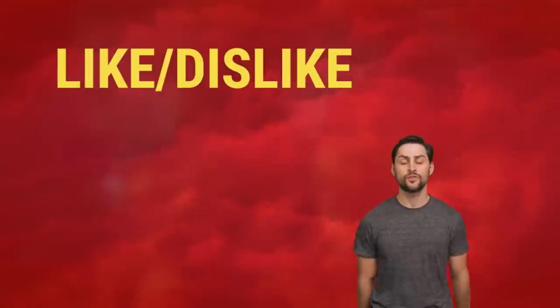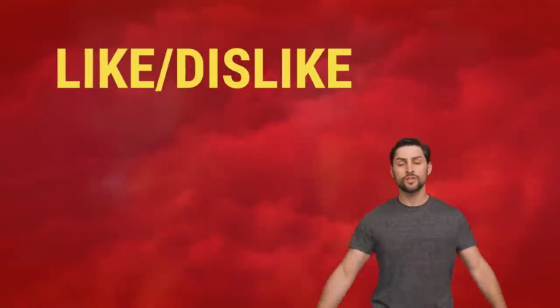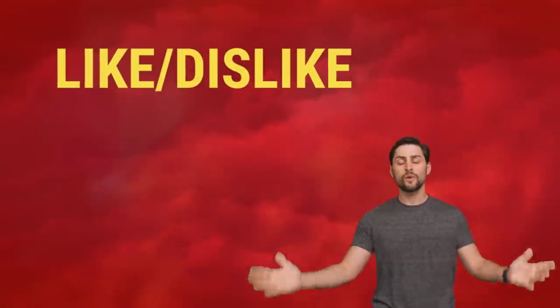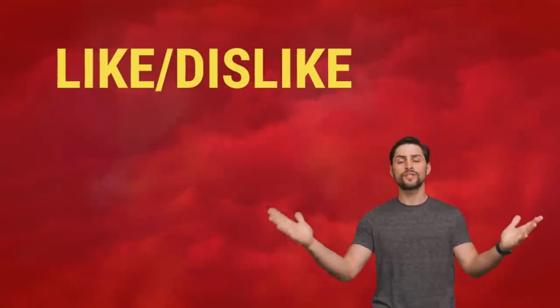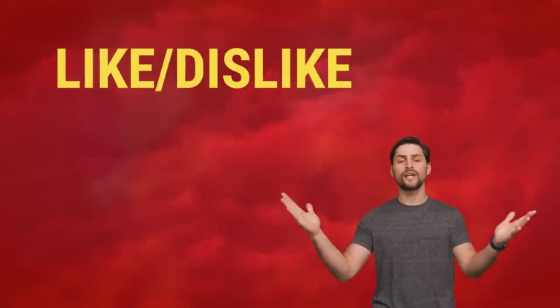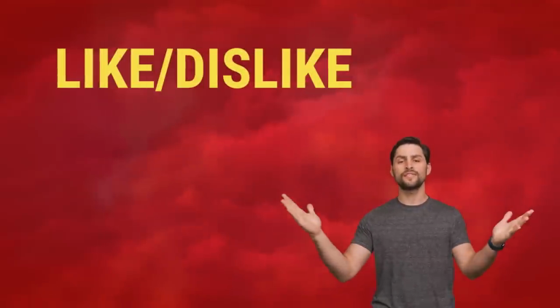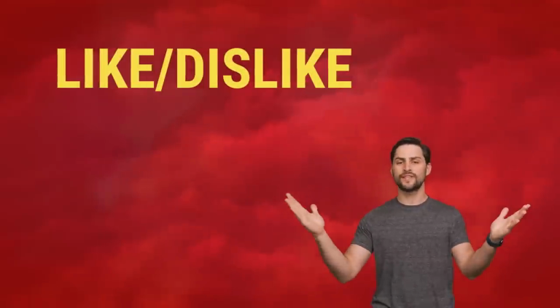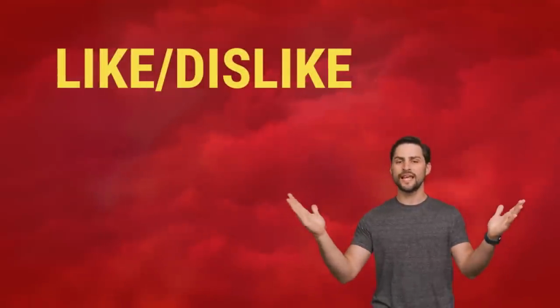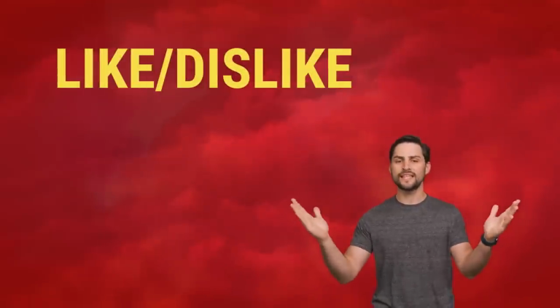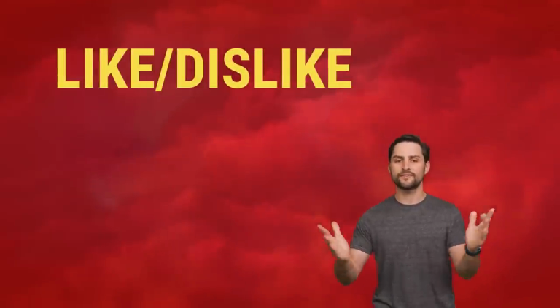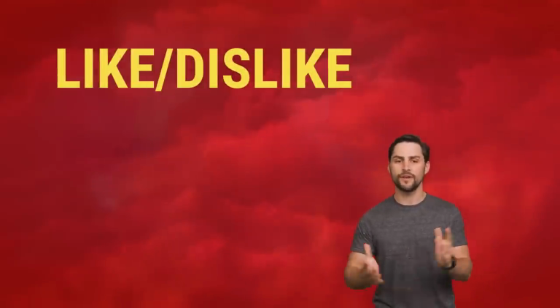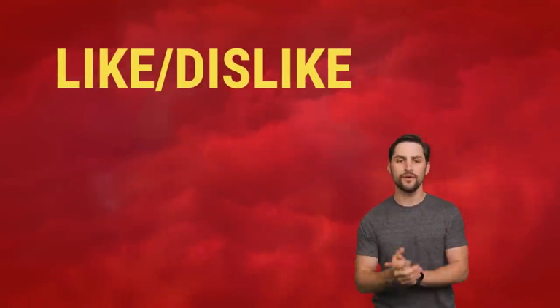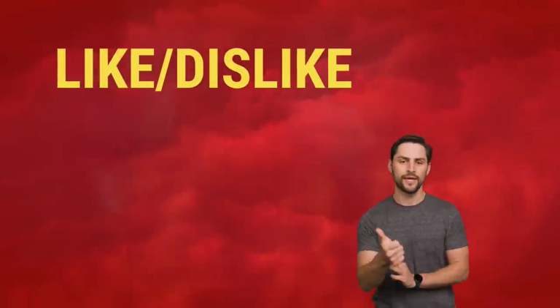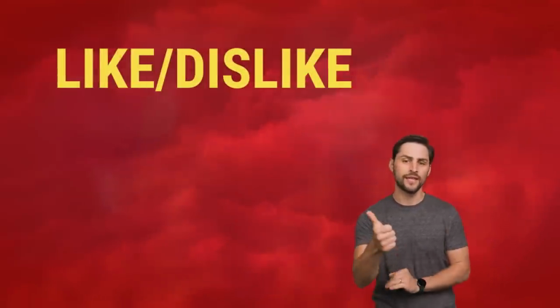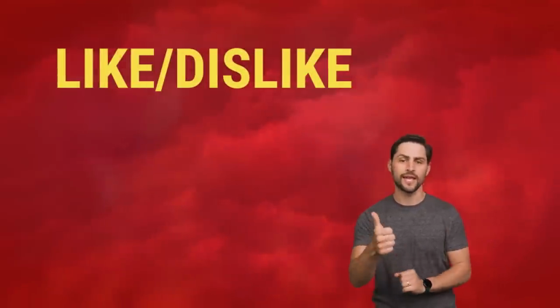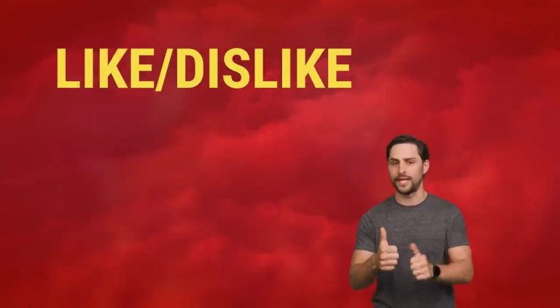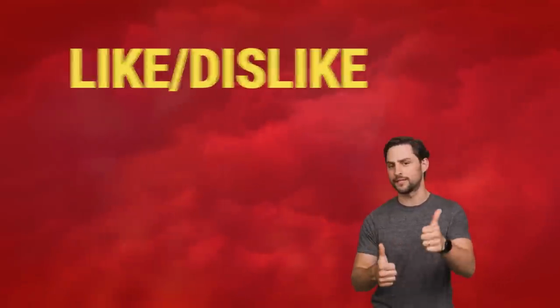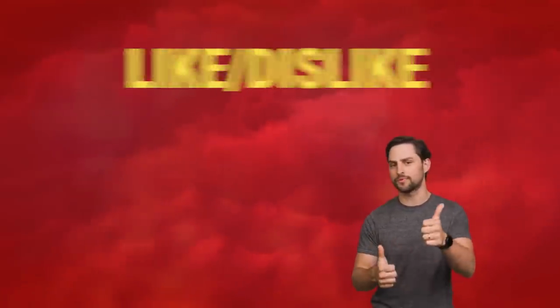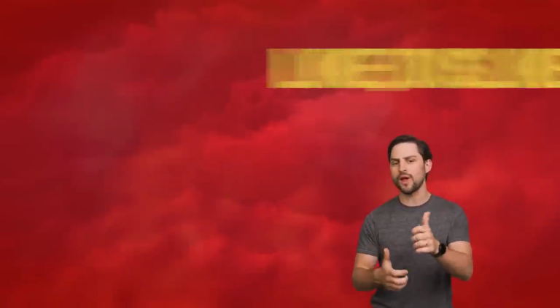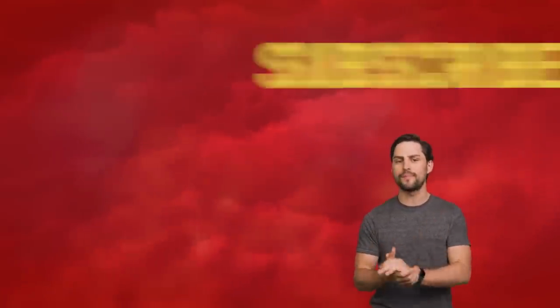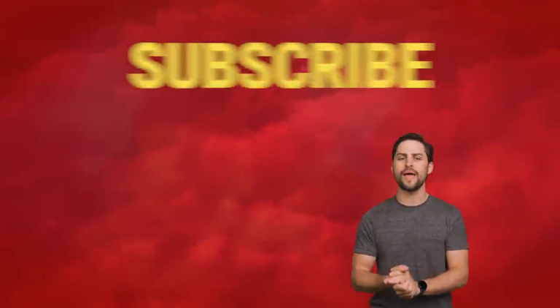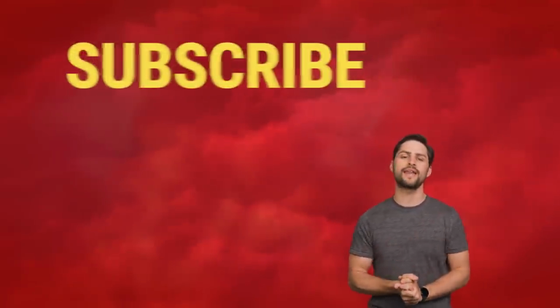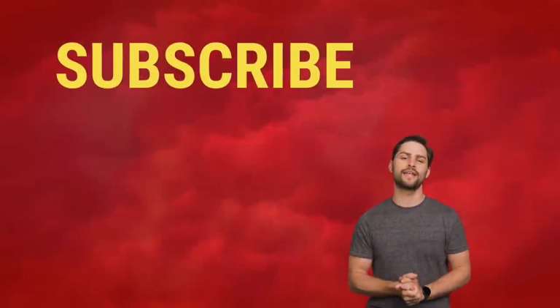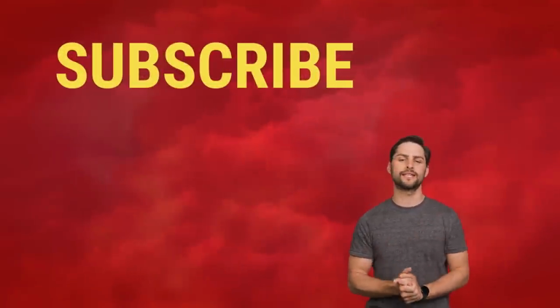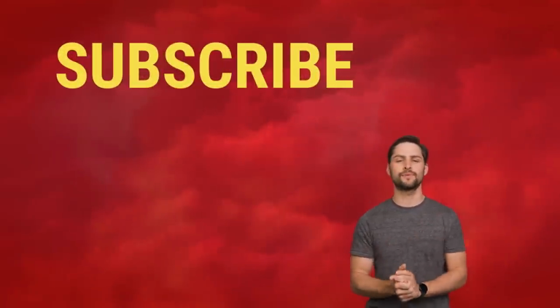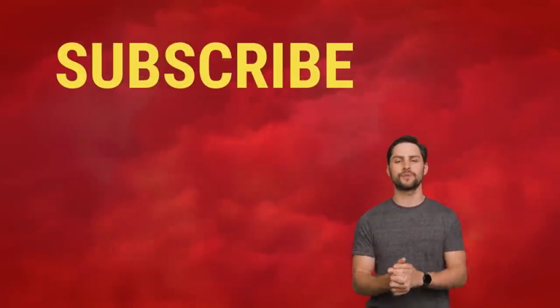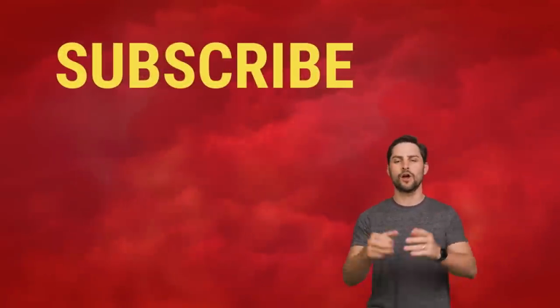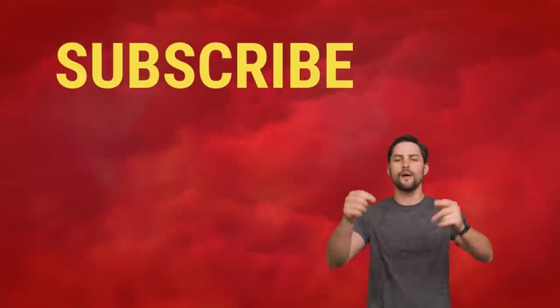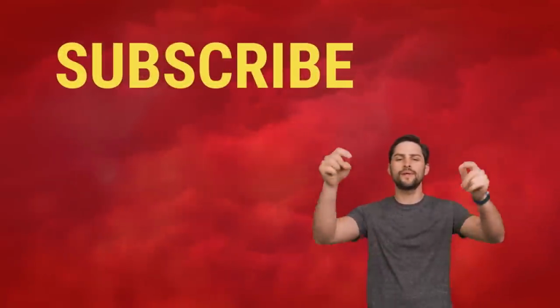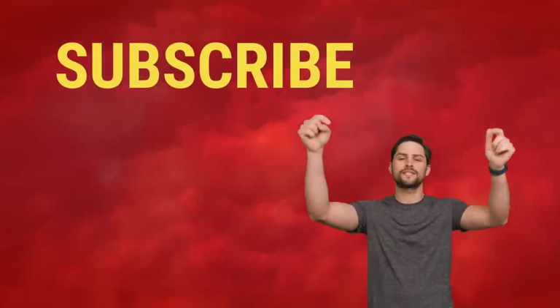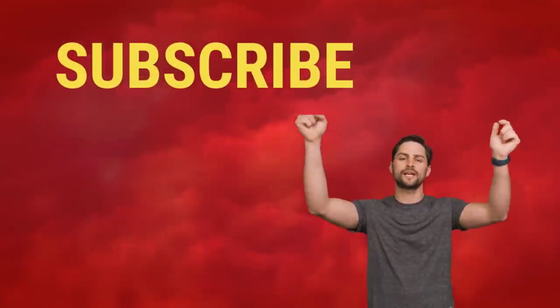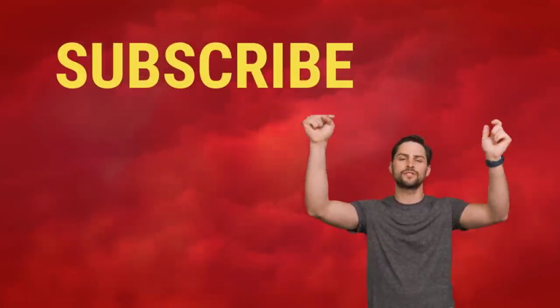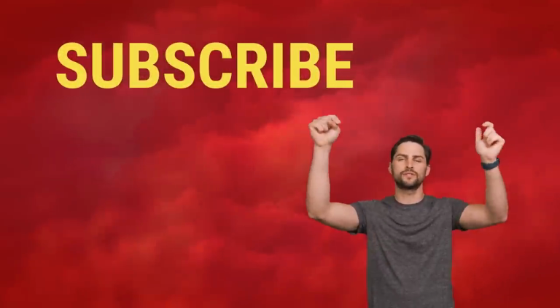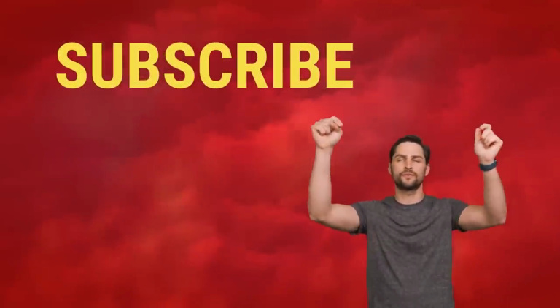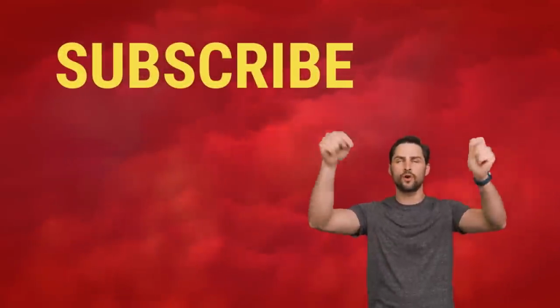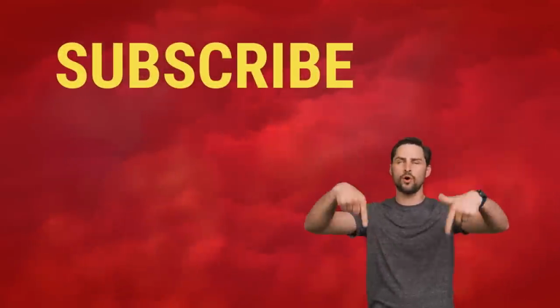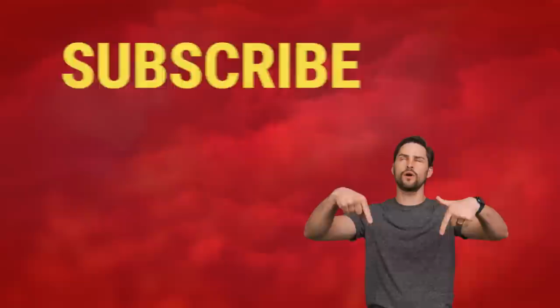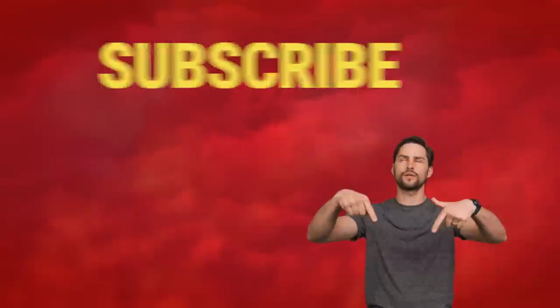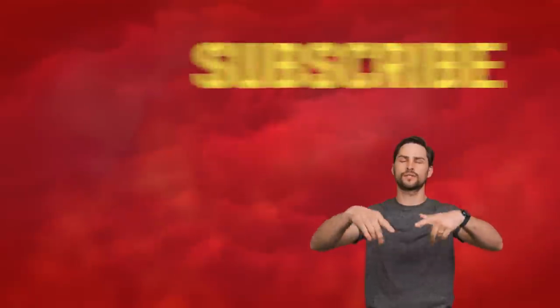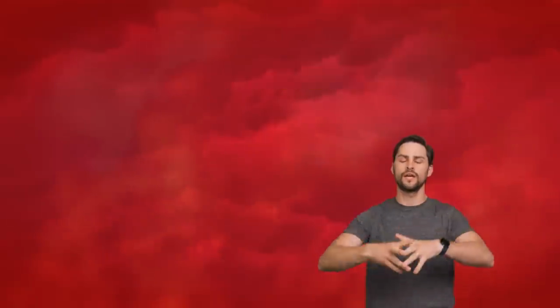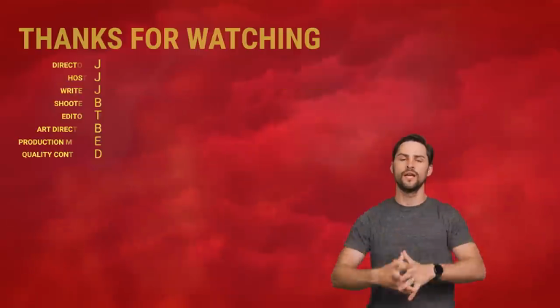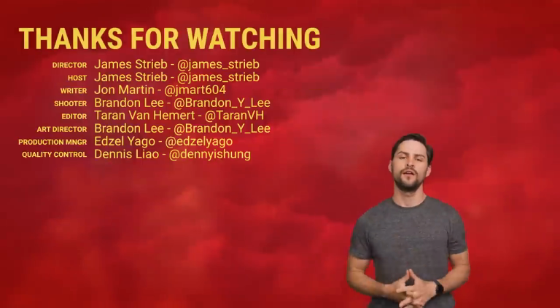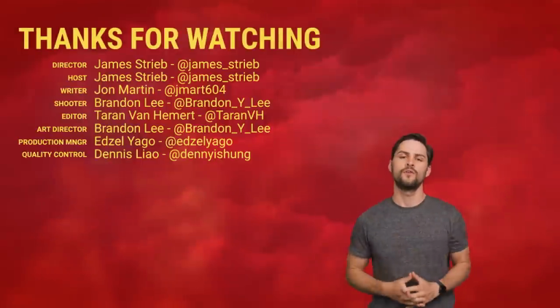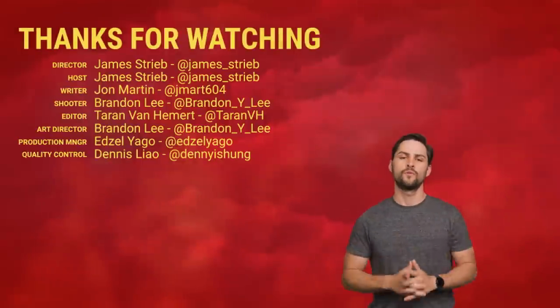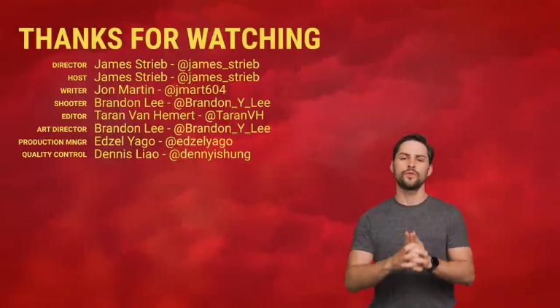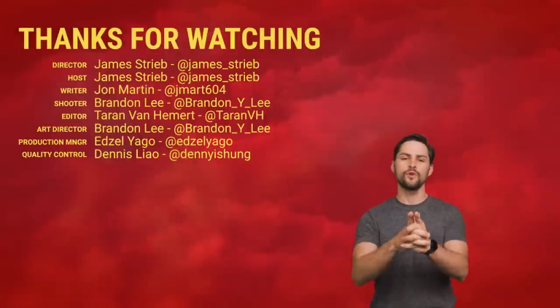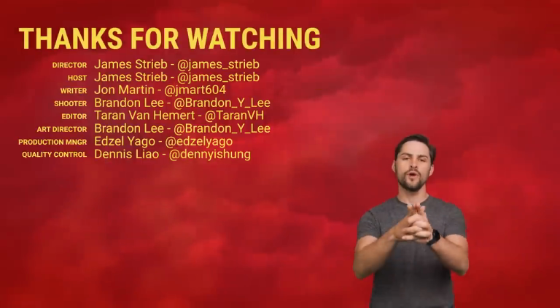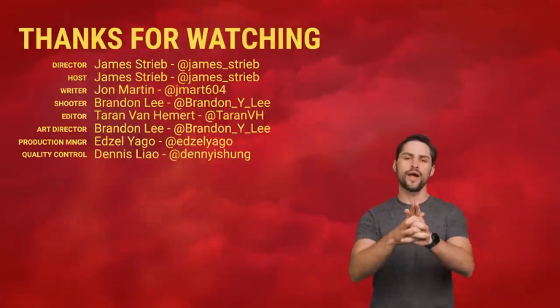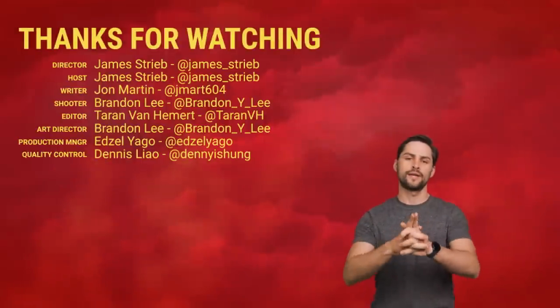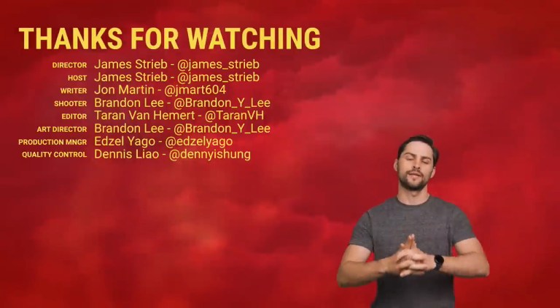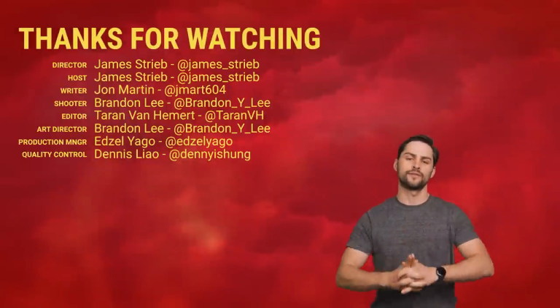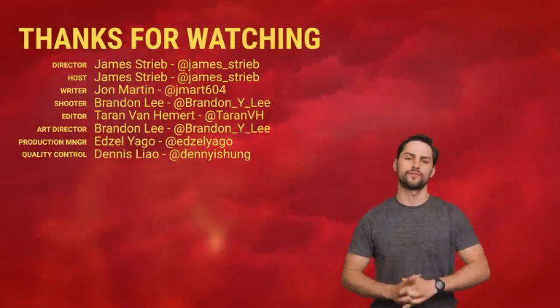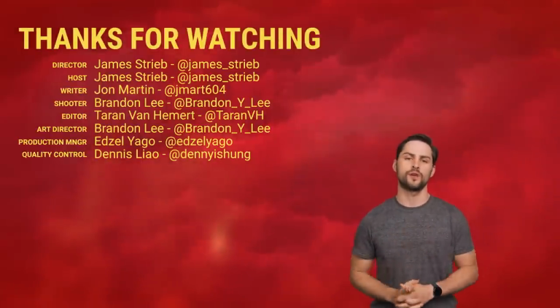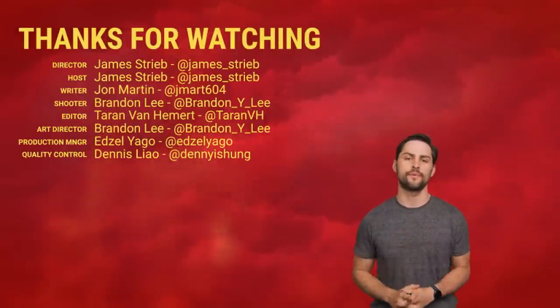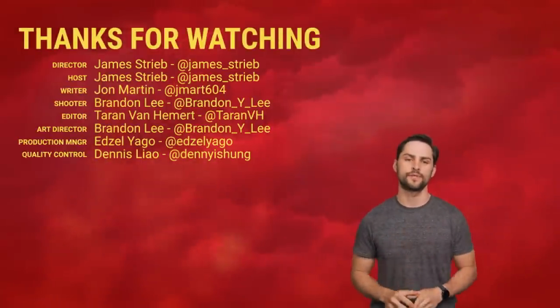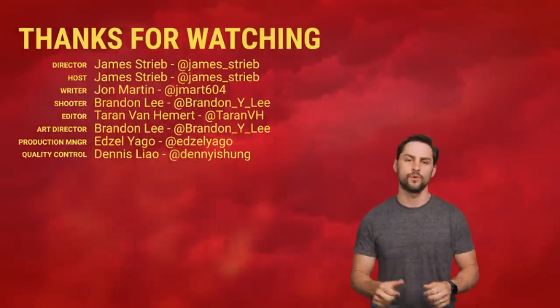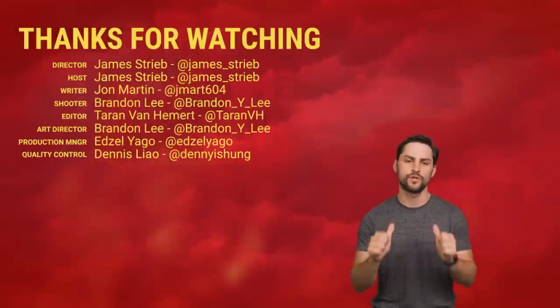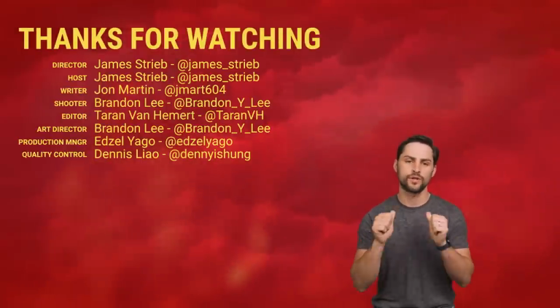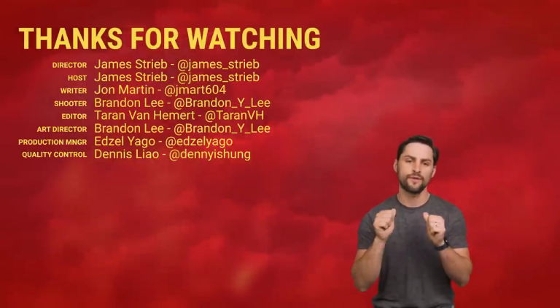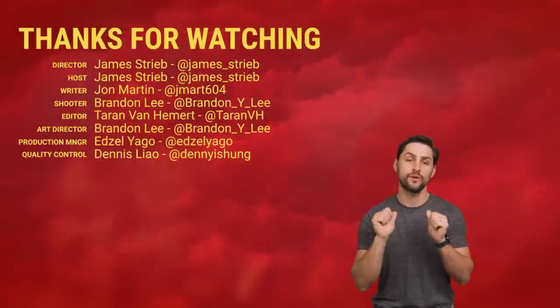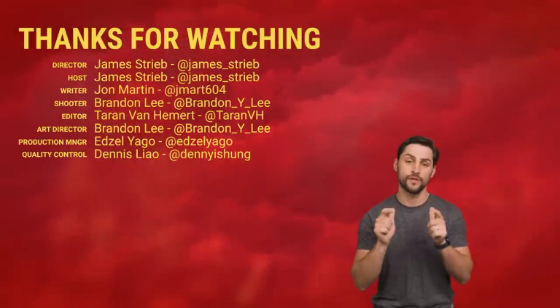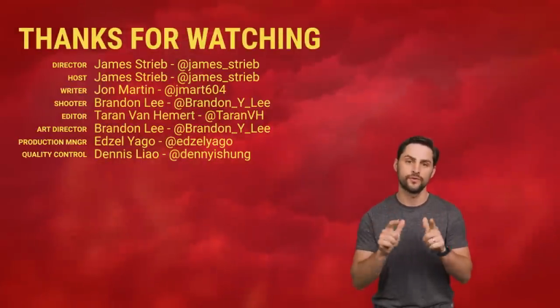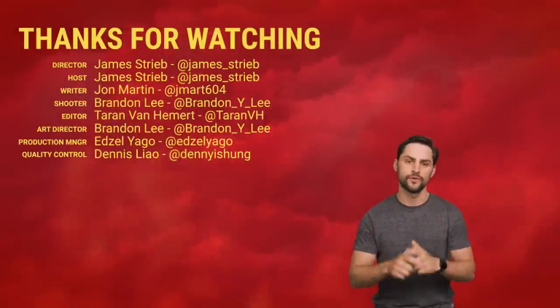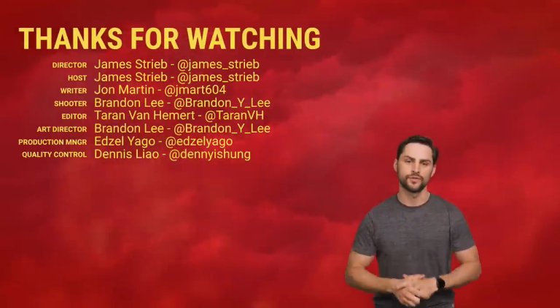Thanks for watching, guys. If you liked this video, hit like, hit subscribe, and hit us up in the comments with your ideas for topics we should cover in the future.